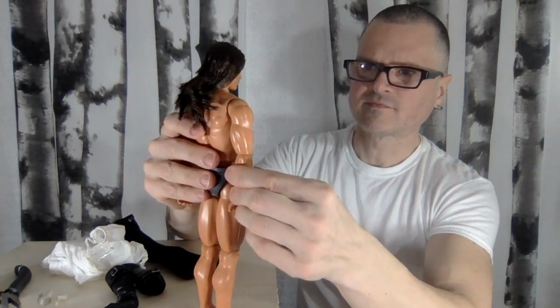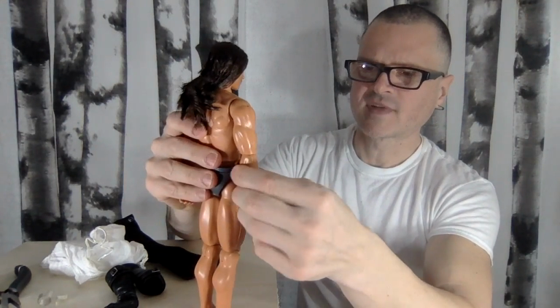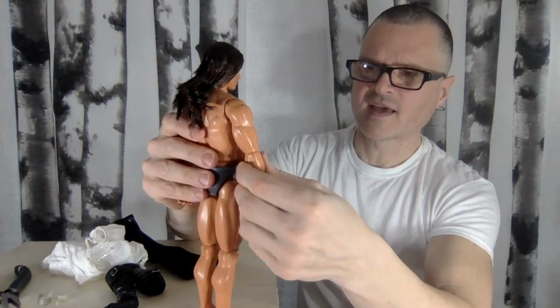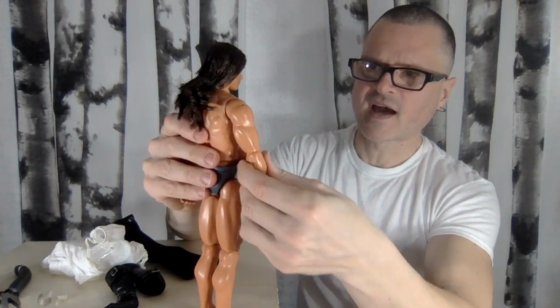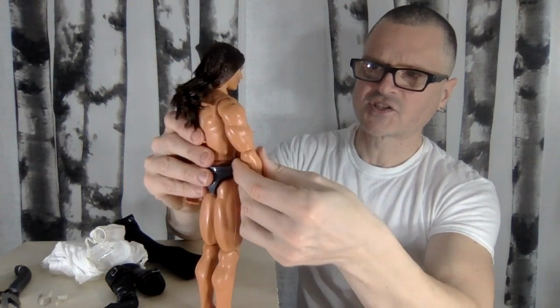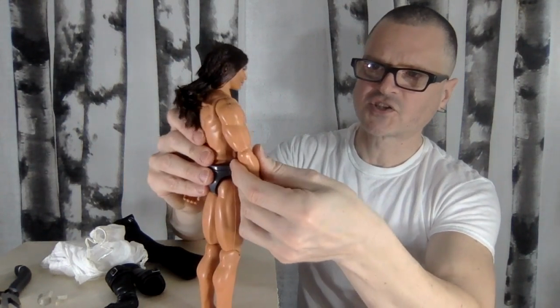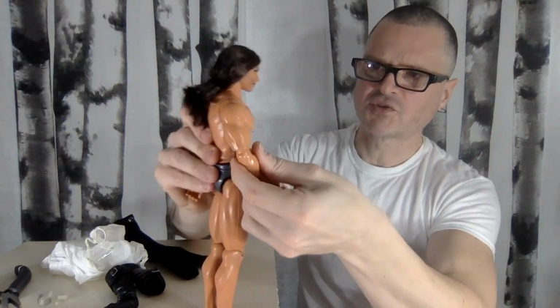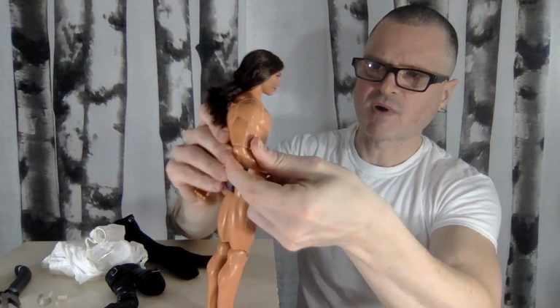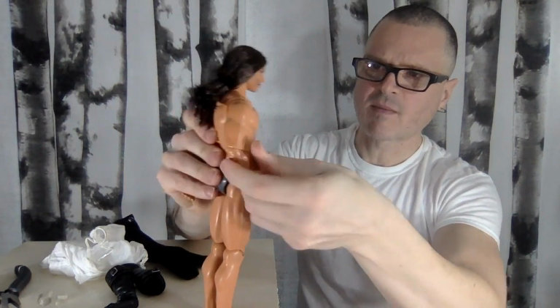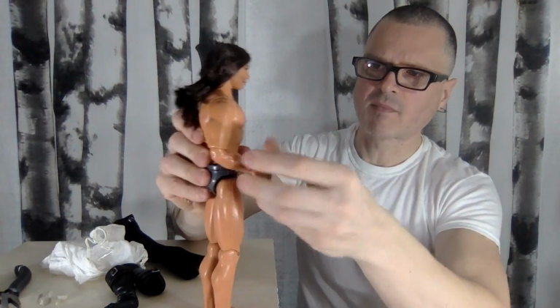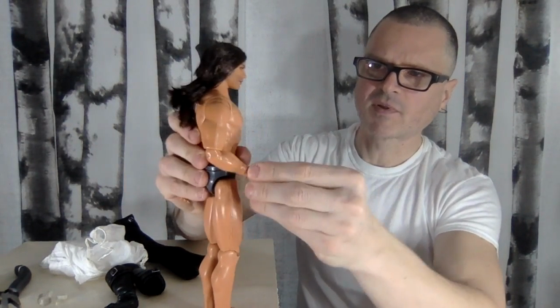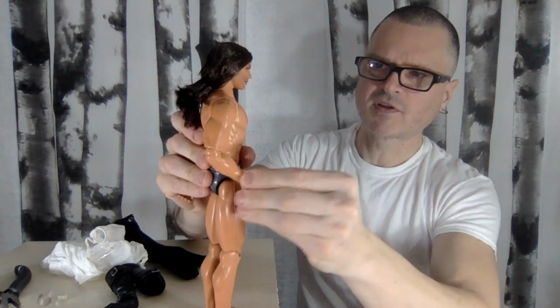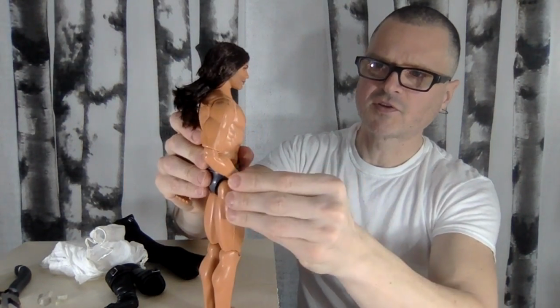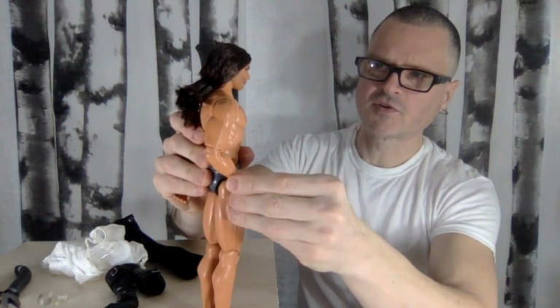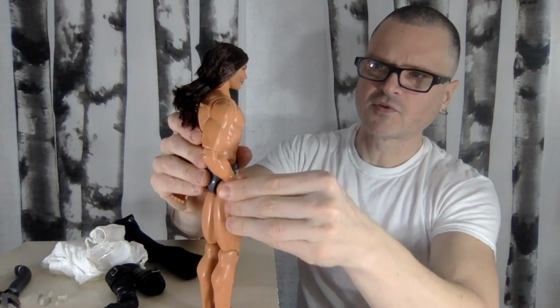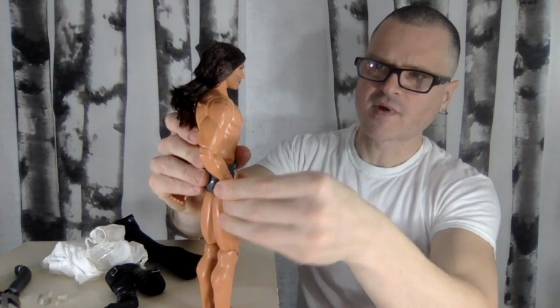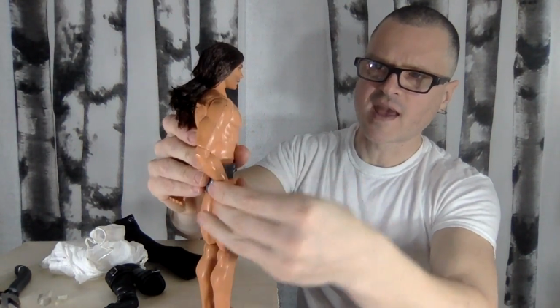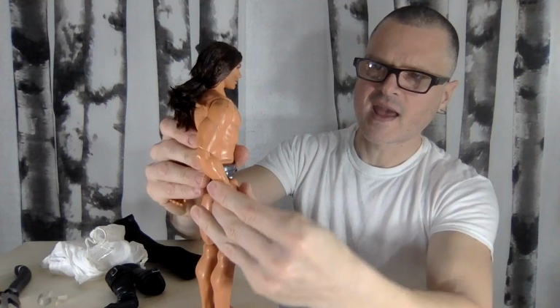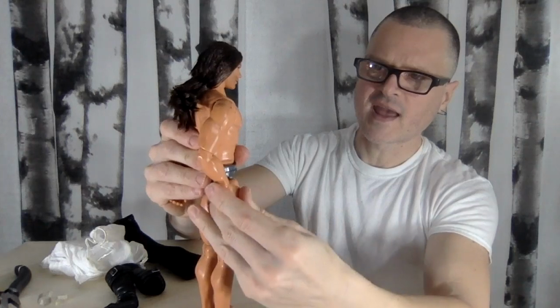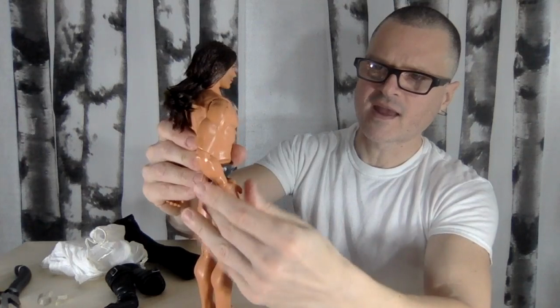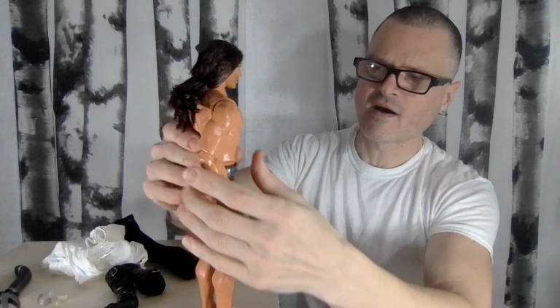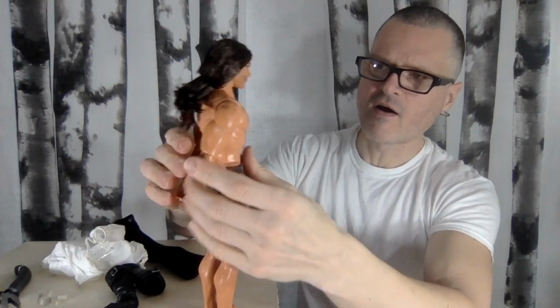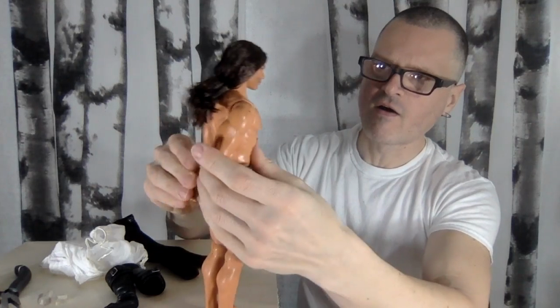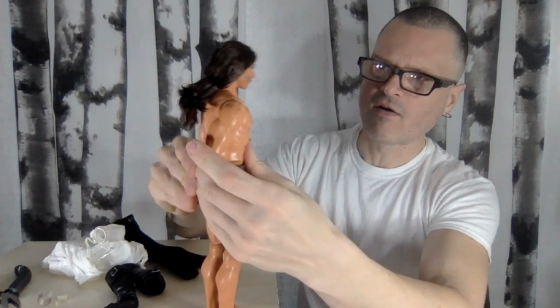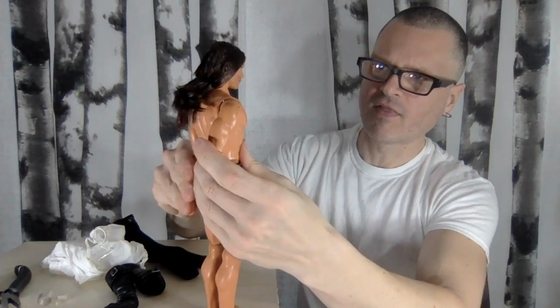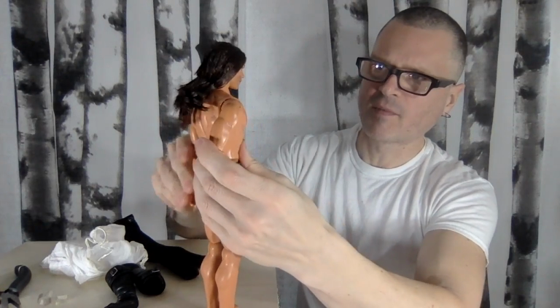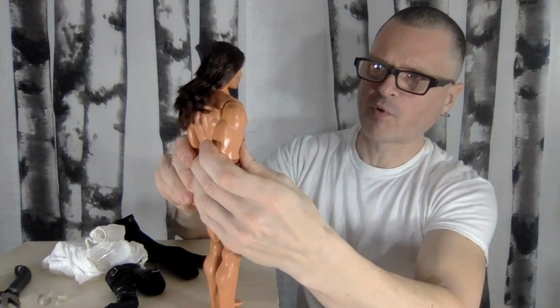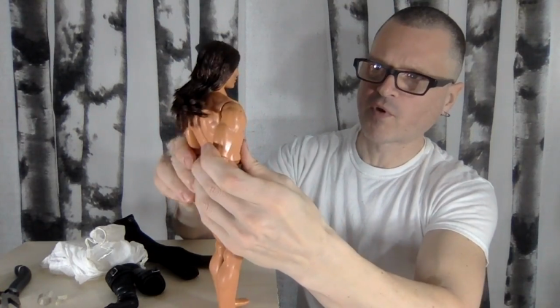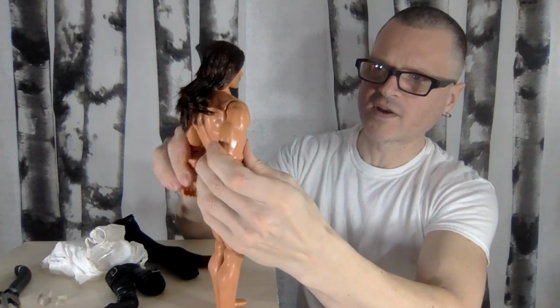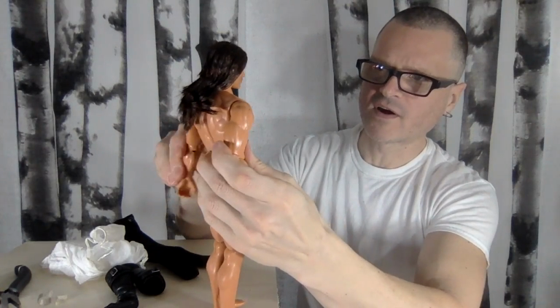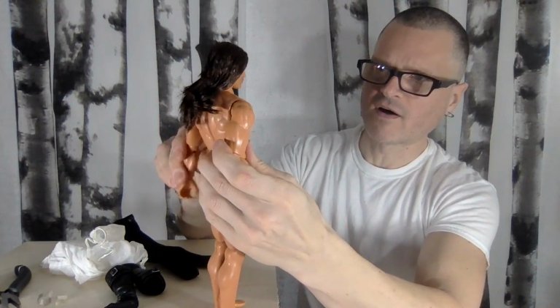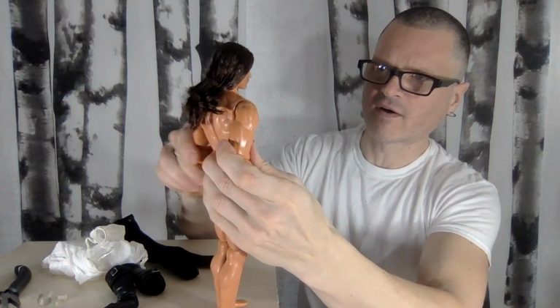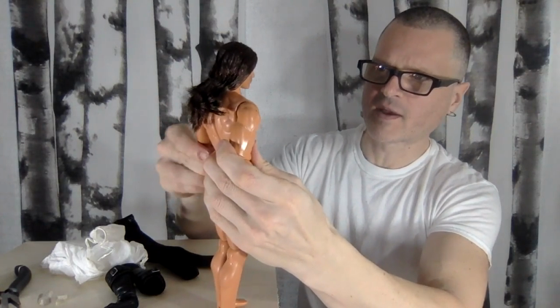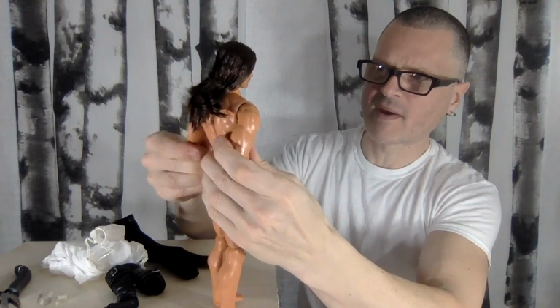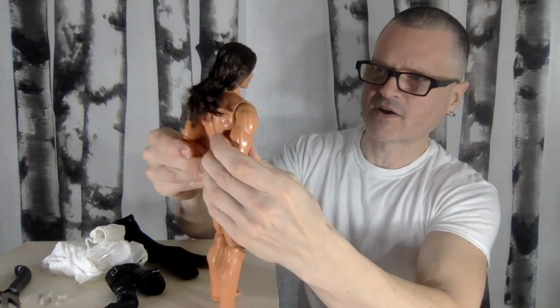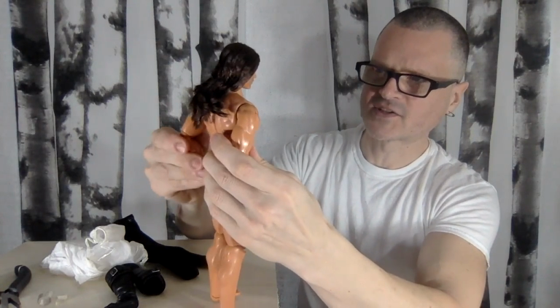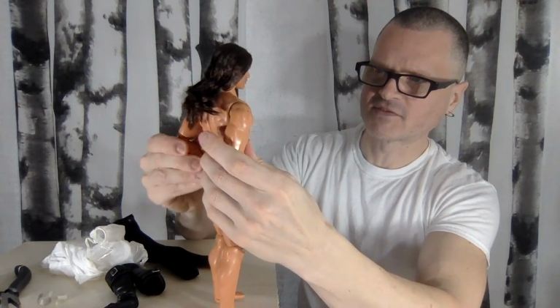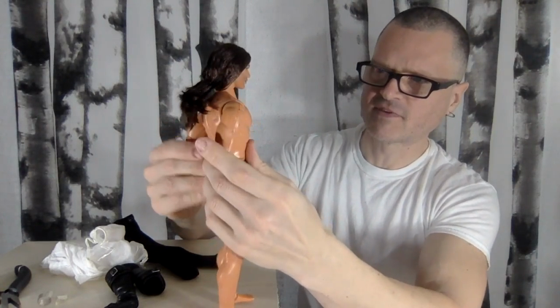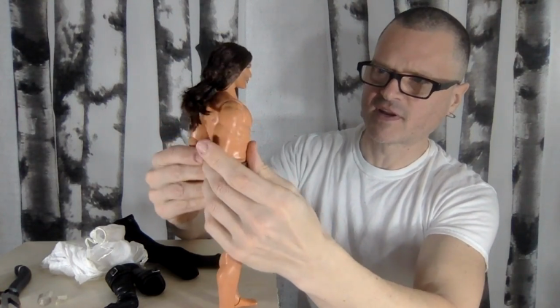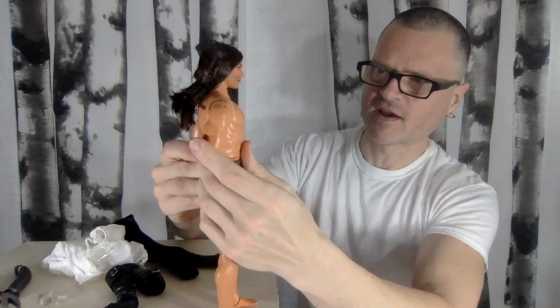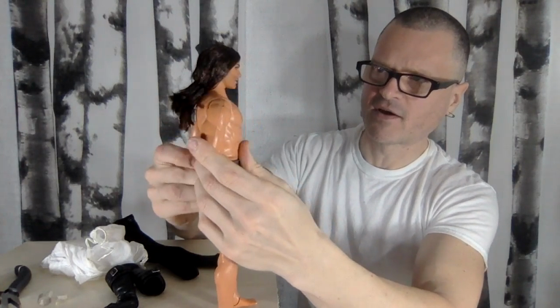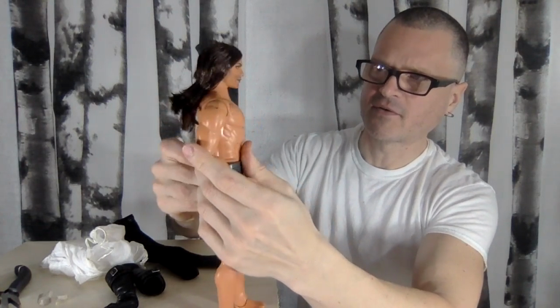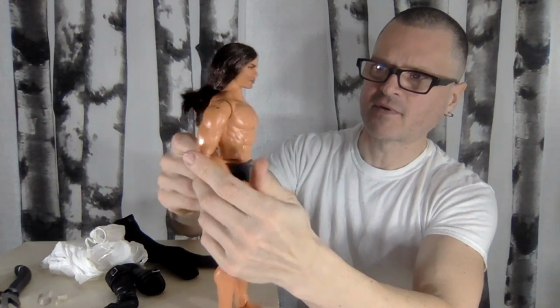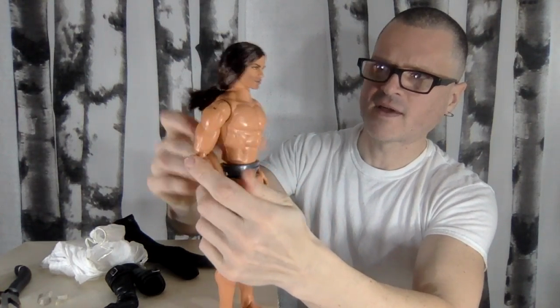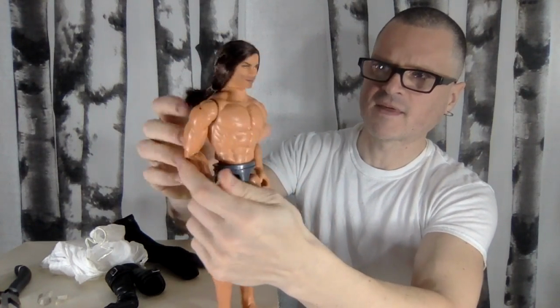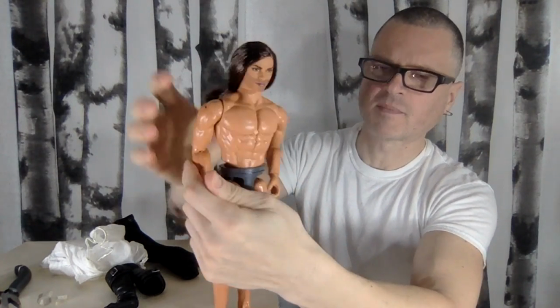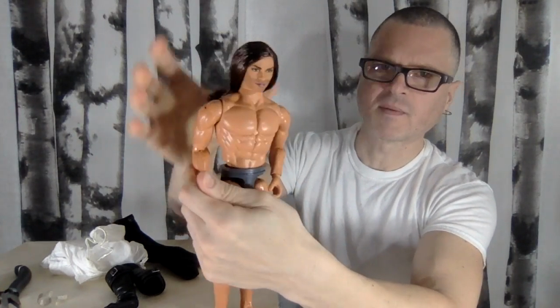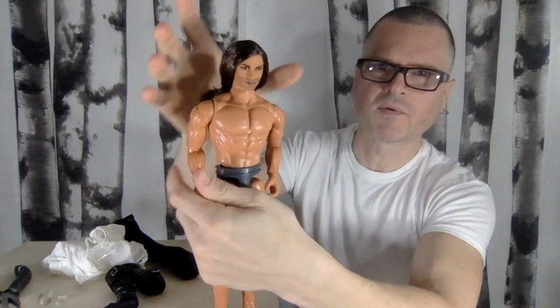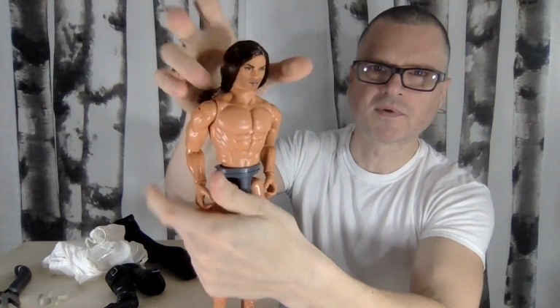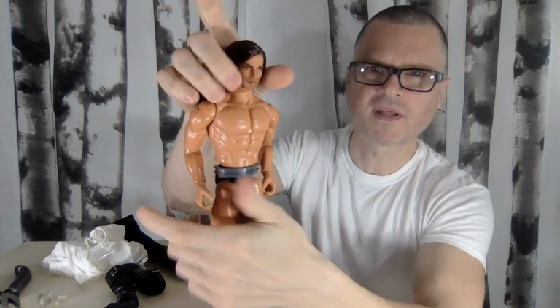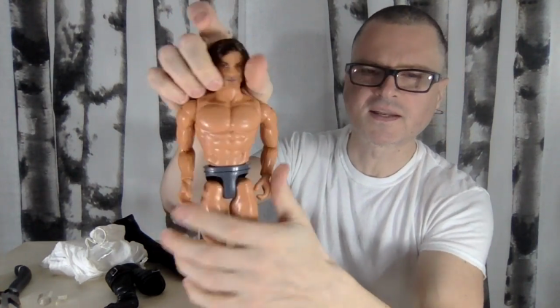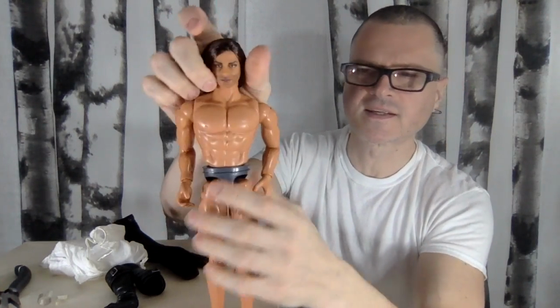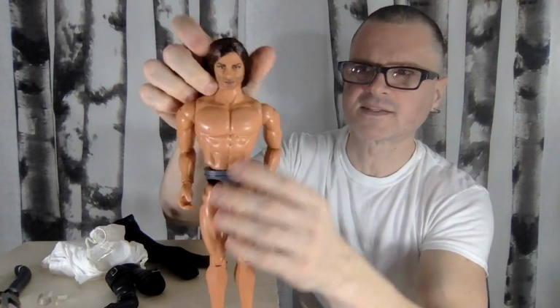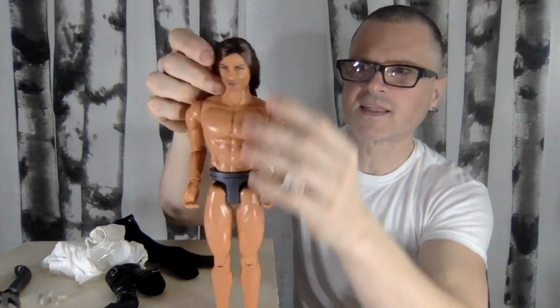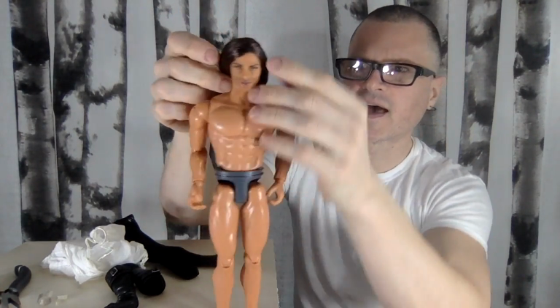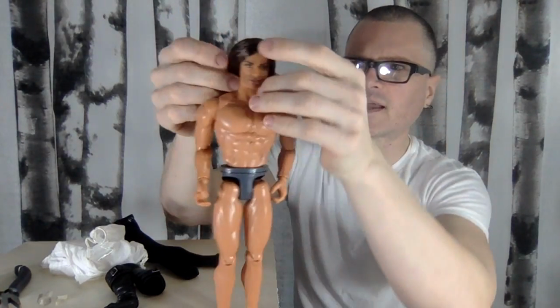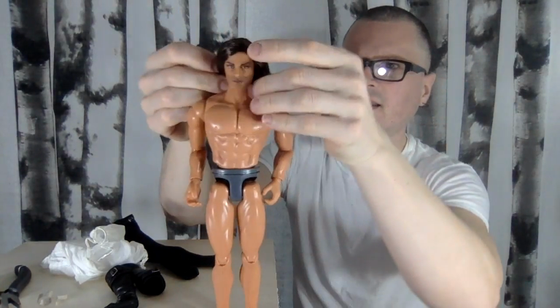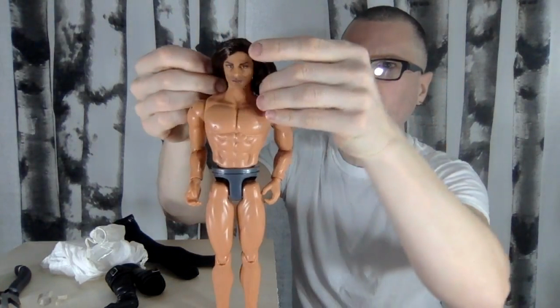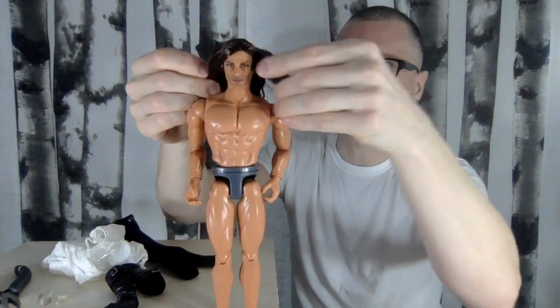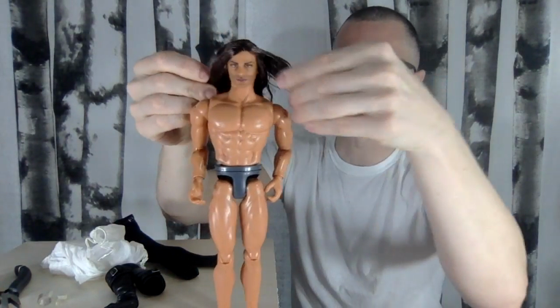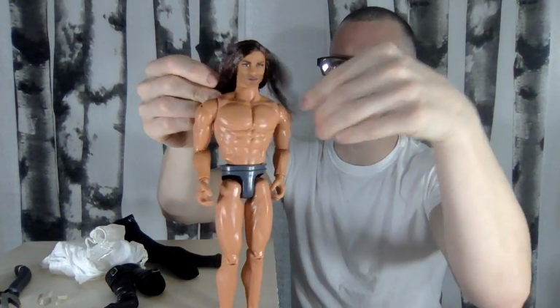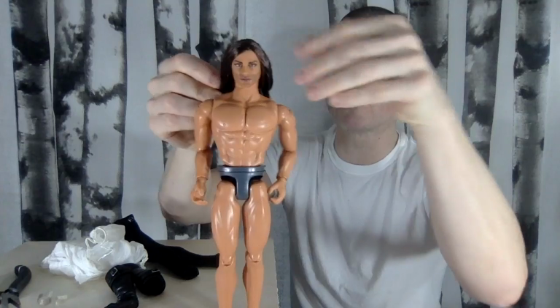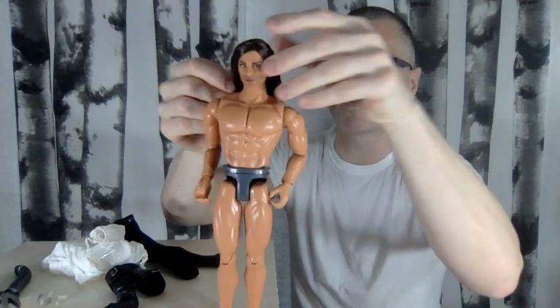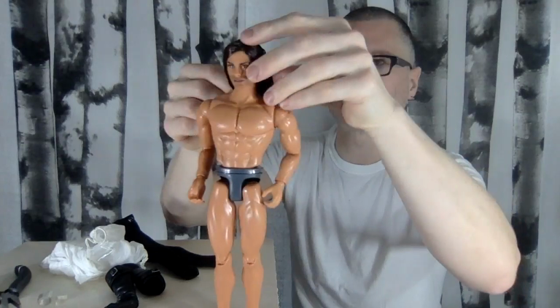I should probably do a comparison video of all the boy dolls — I think people would like to see an updated one.